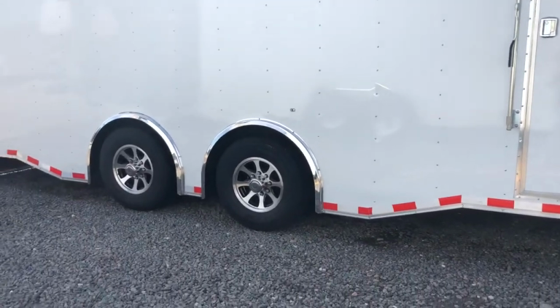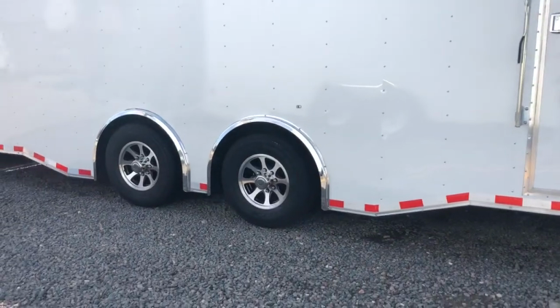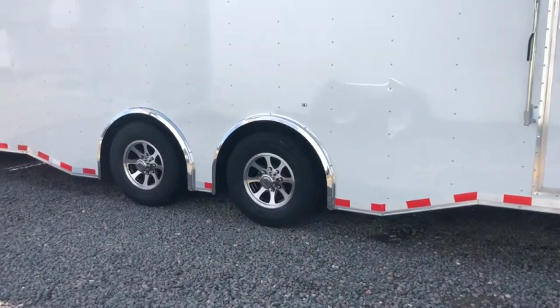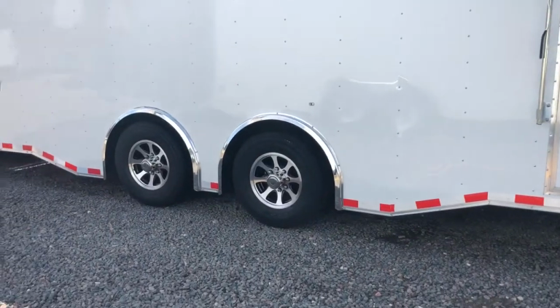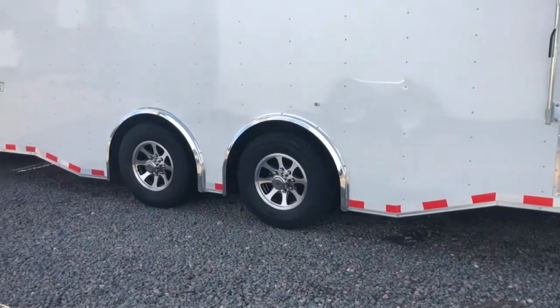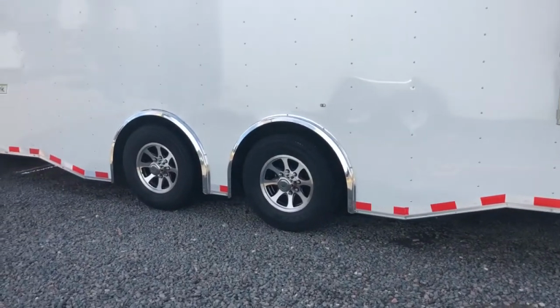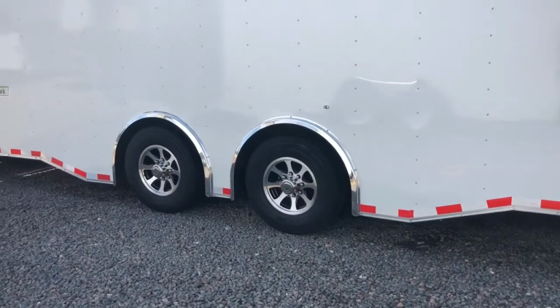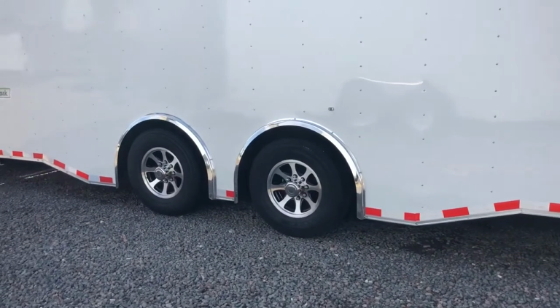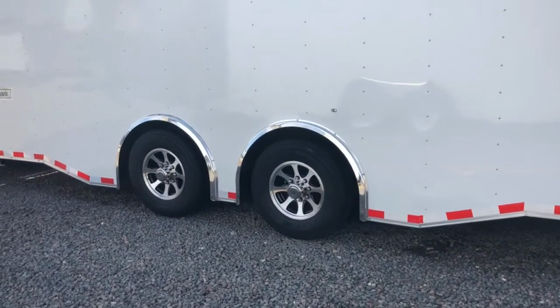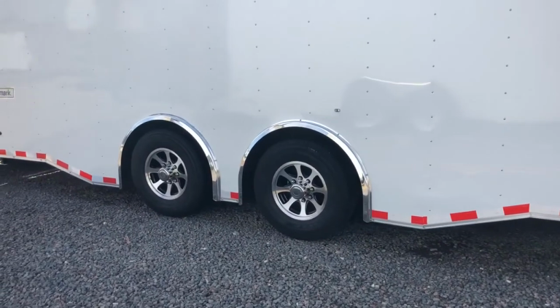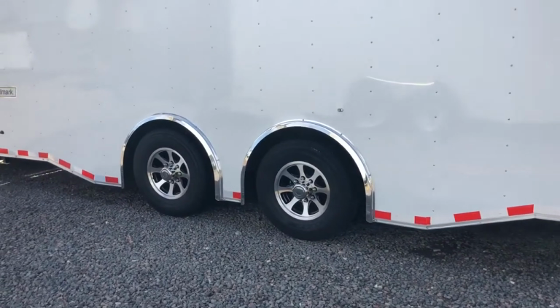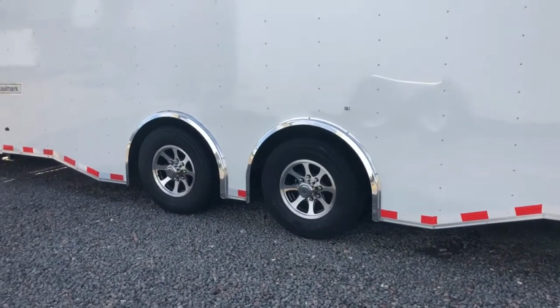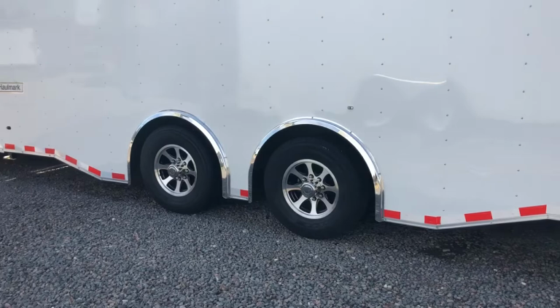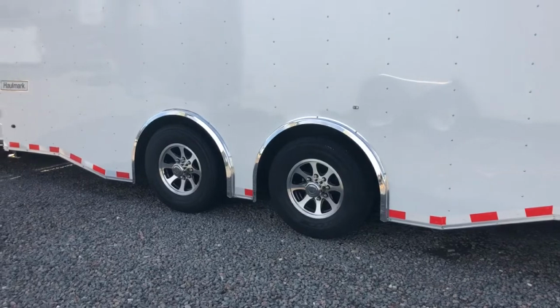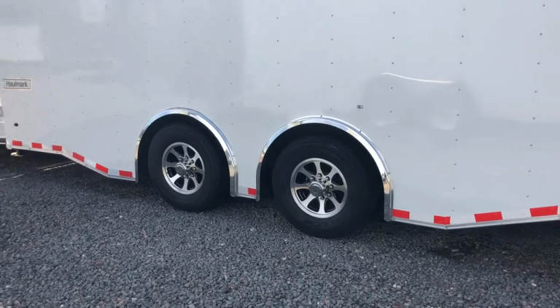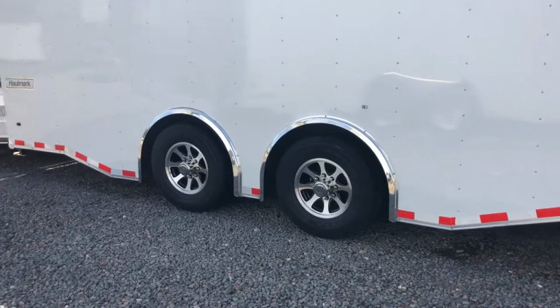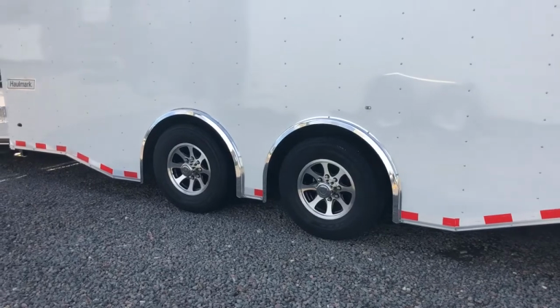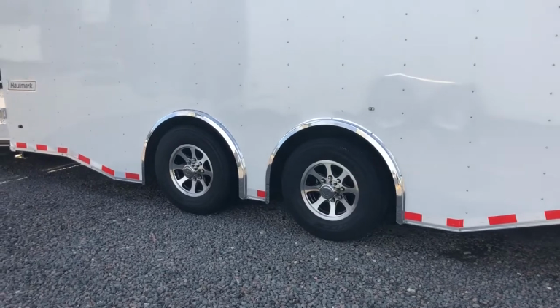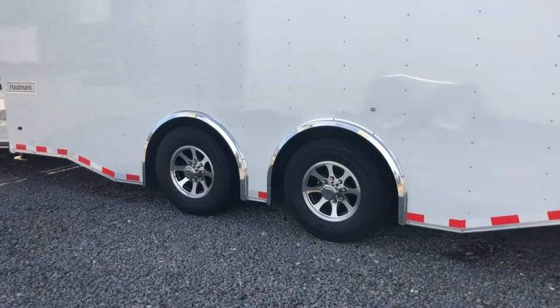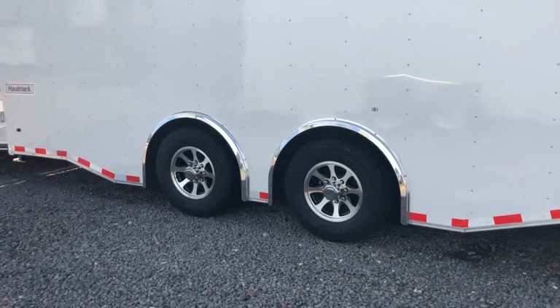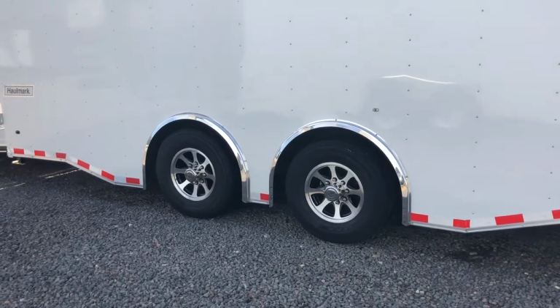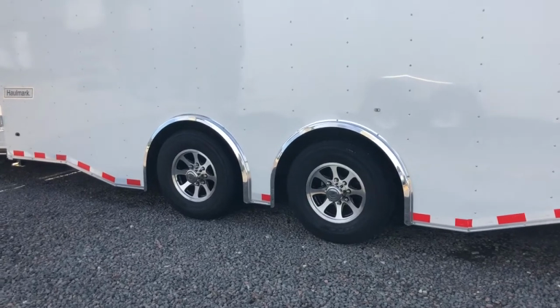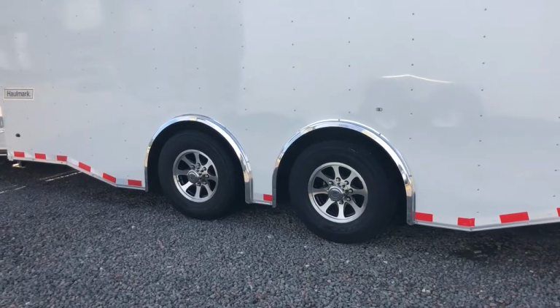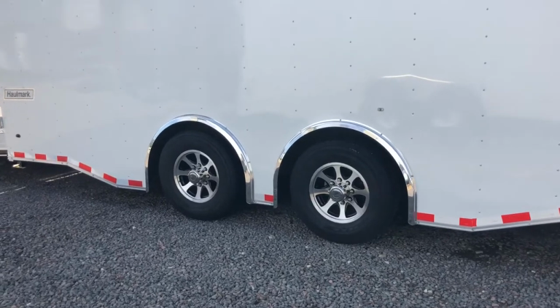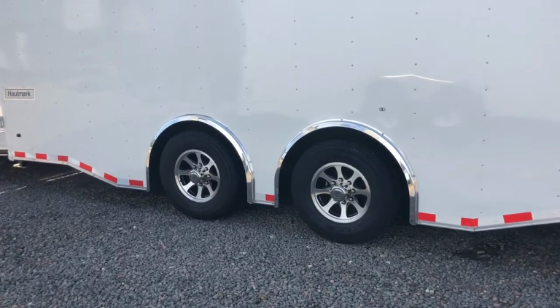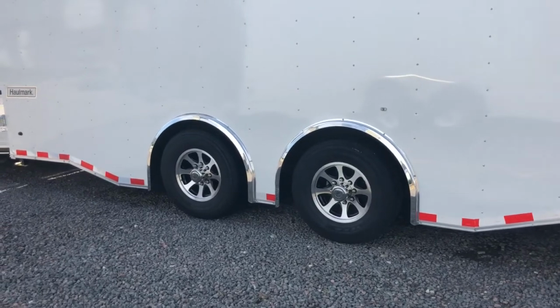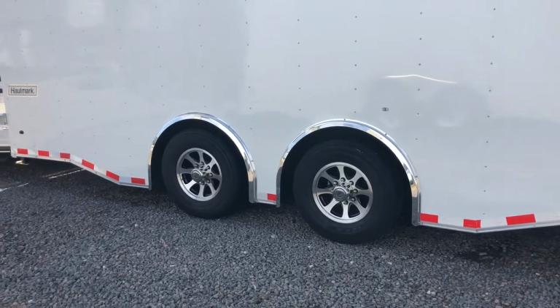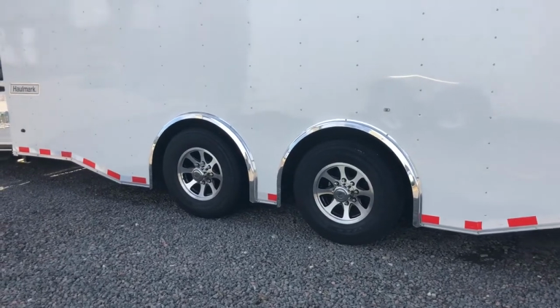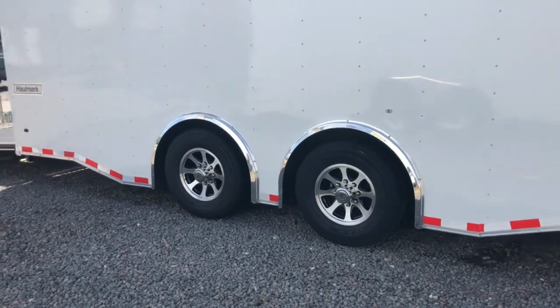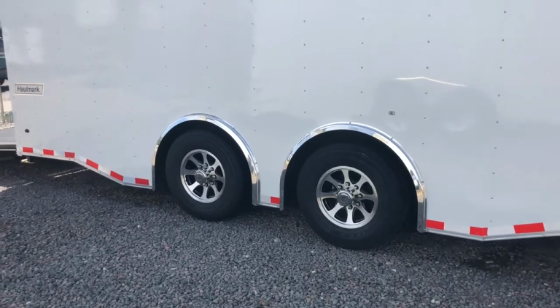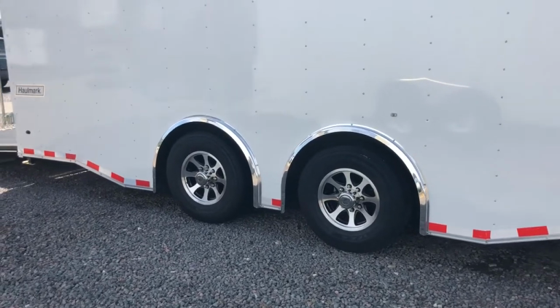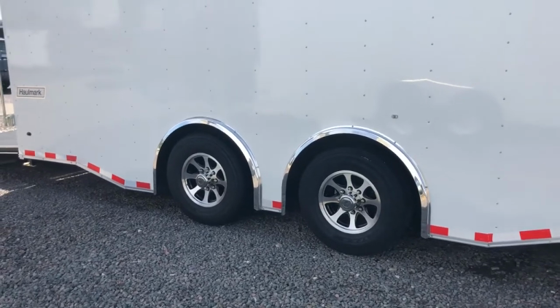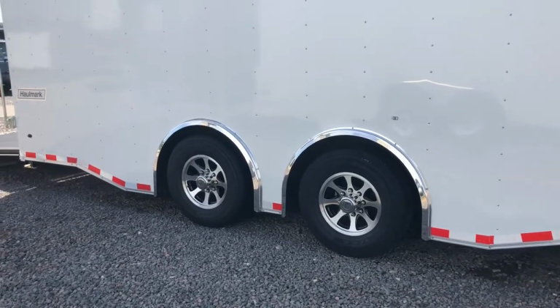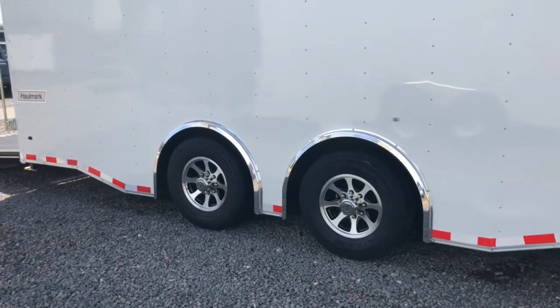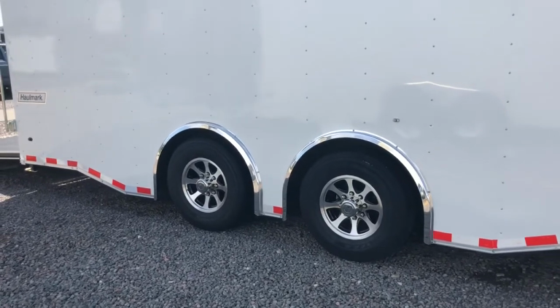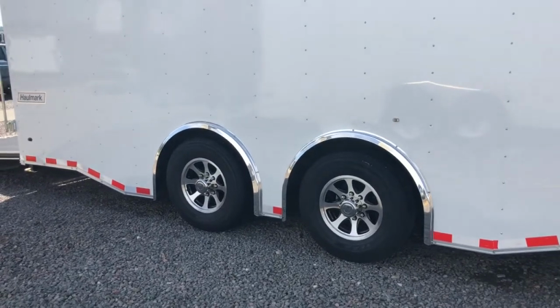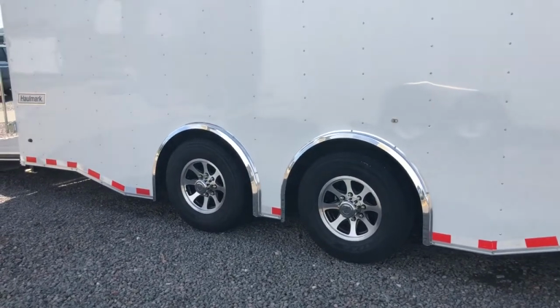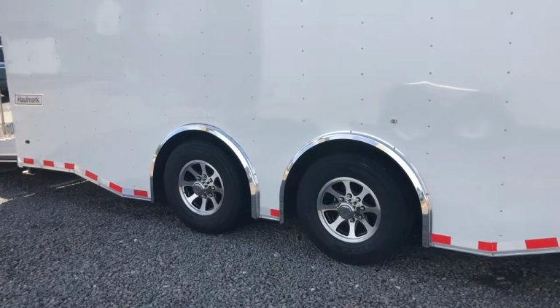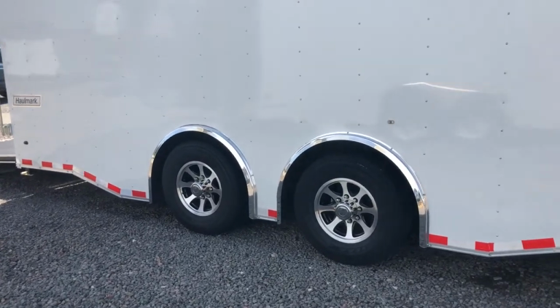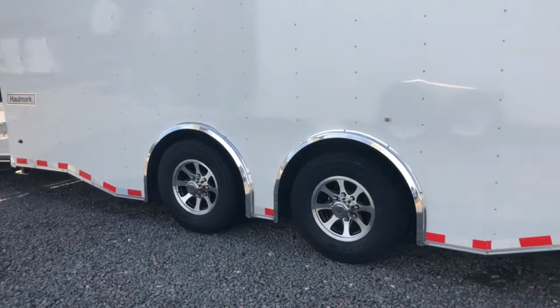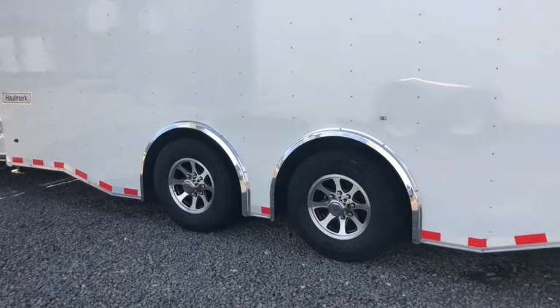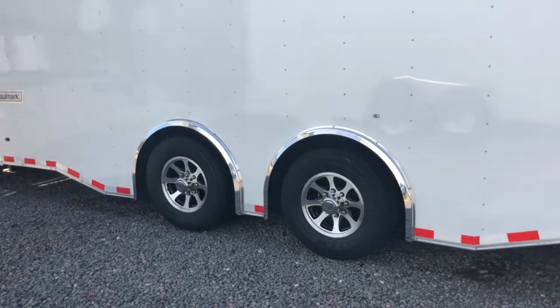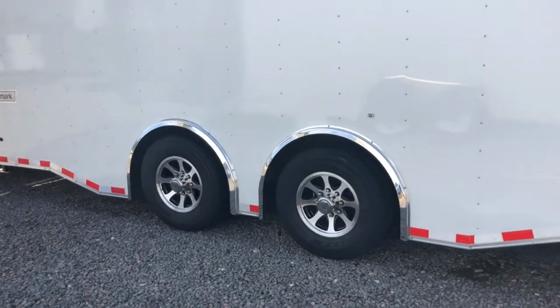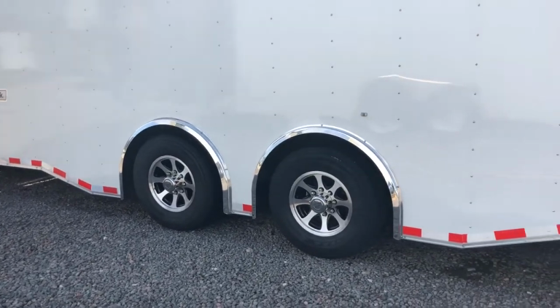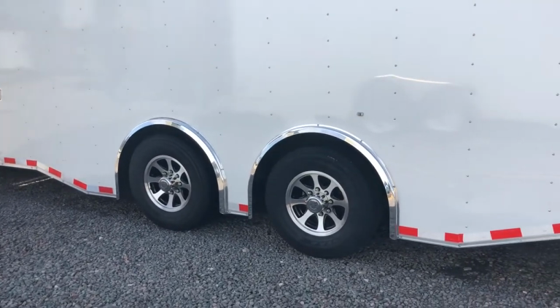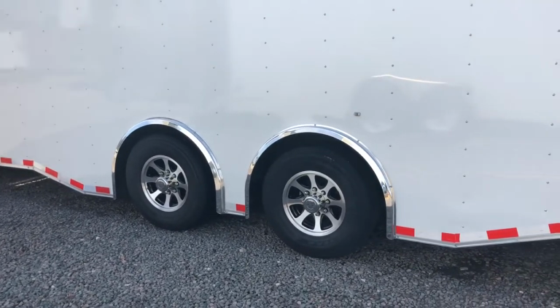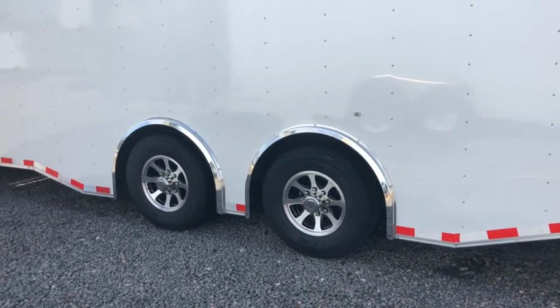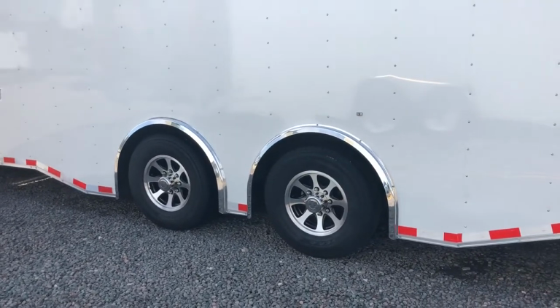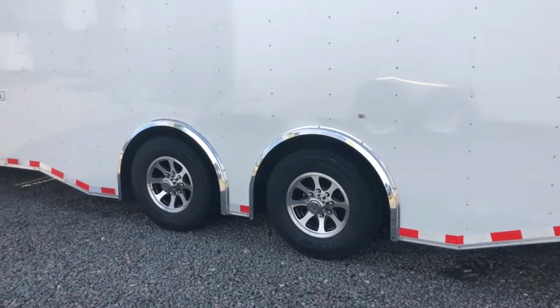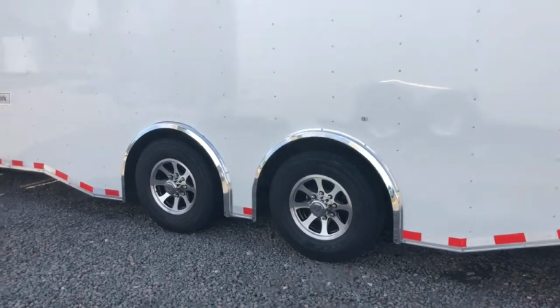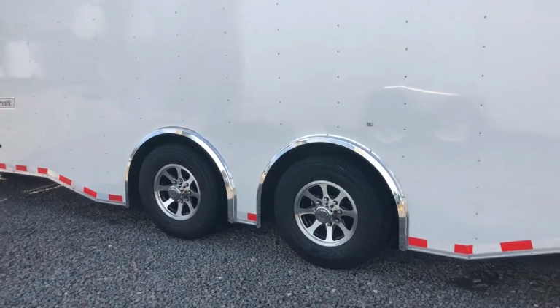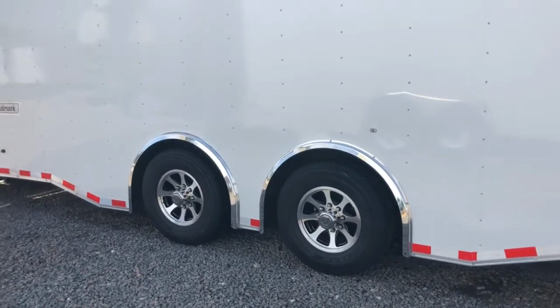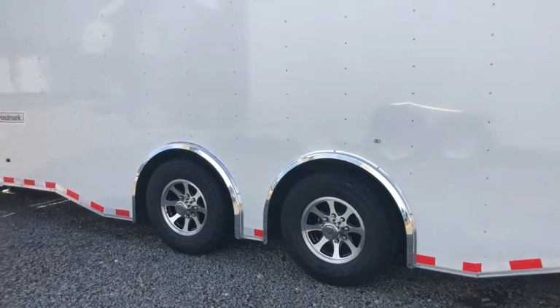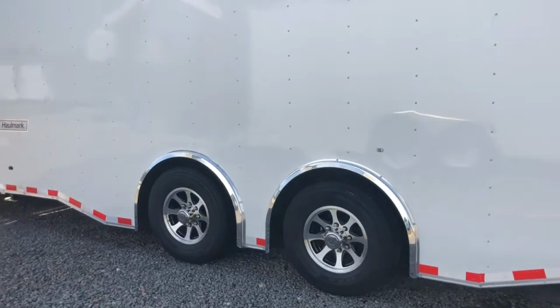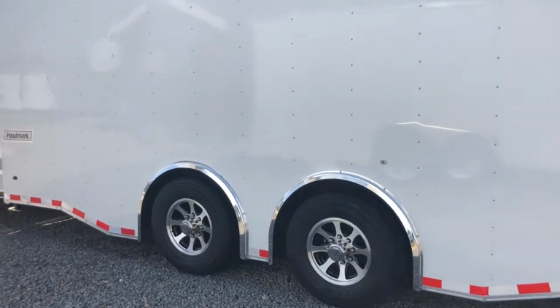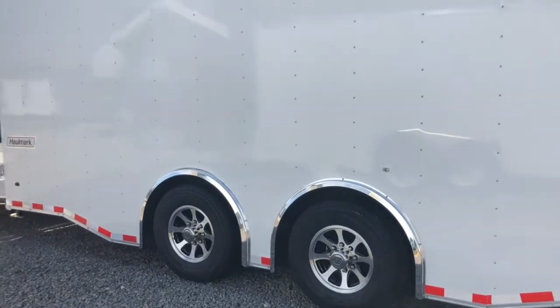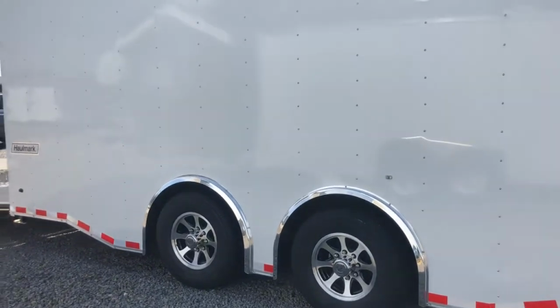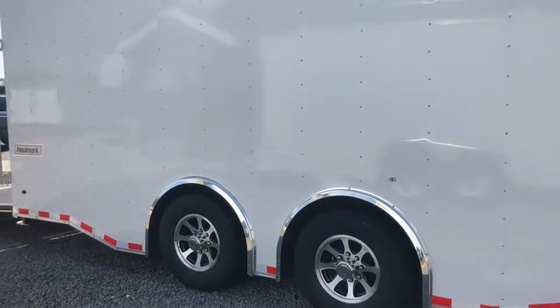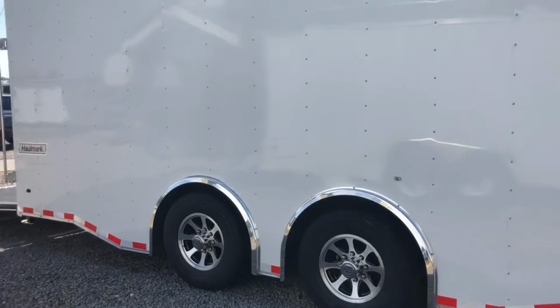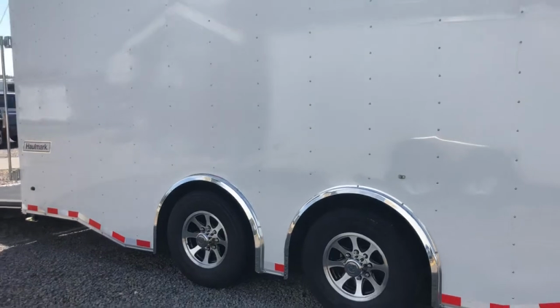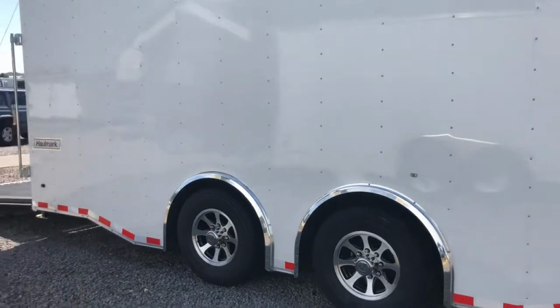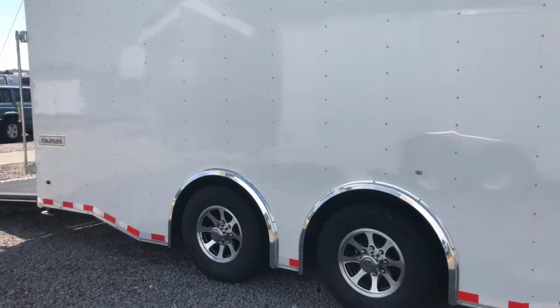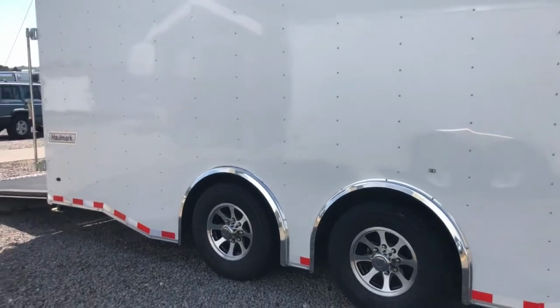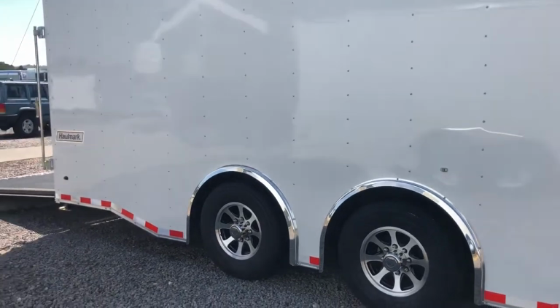16 inch tires and wheels — radial tires and aluminum wheels, plus you've got the polished fenders over them. It looks really nice and clean.